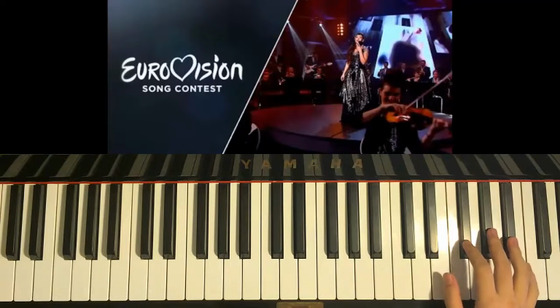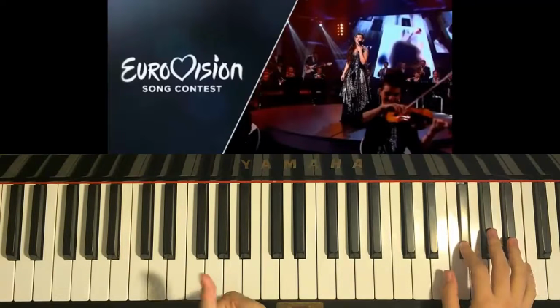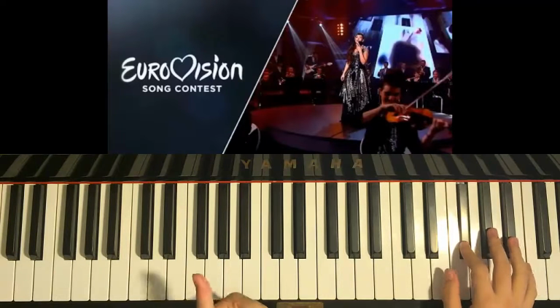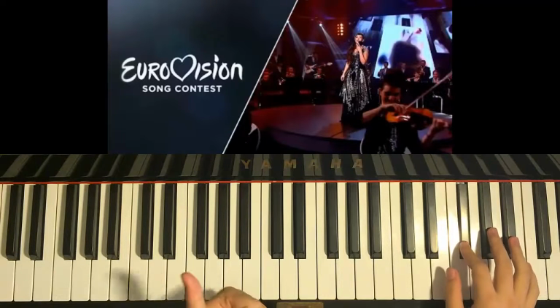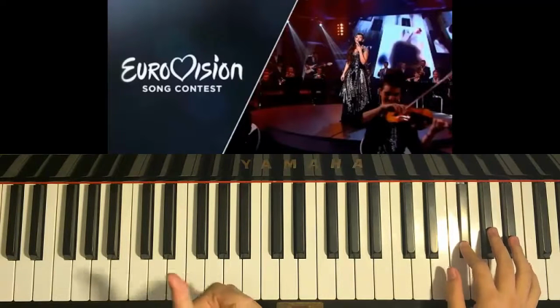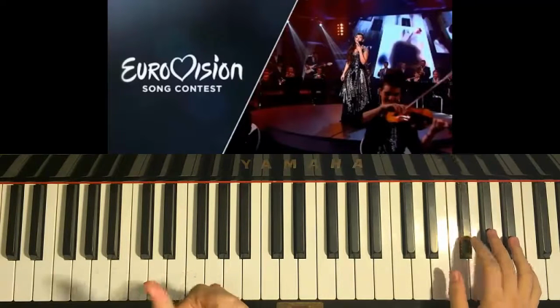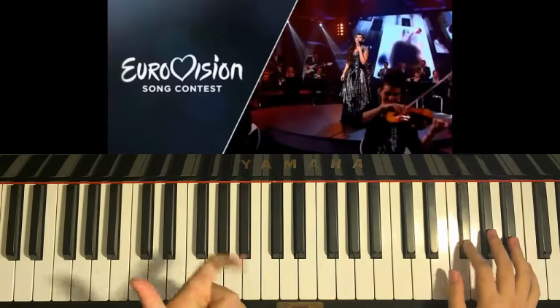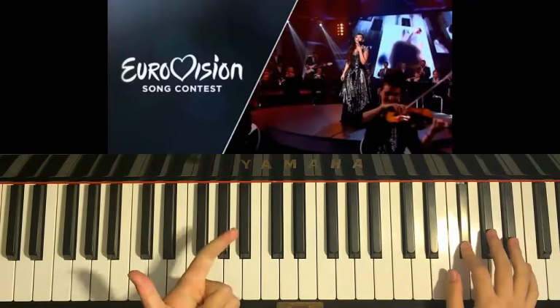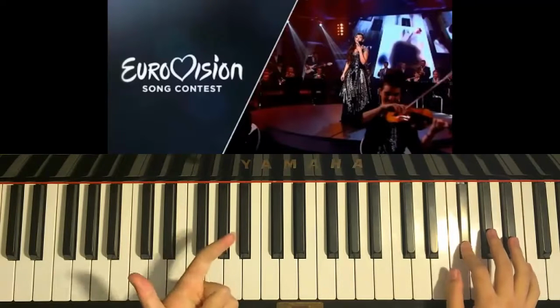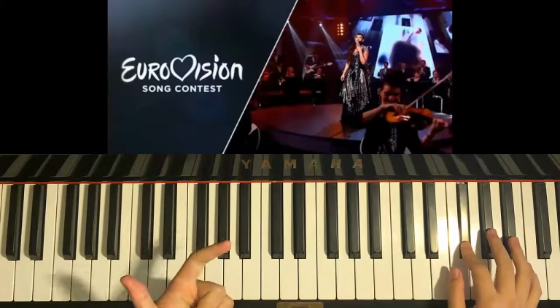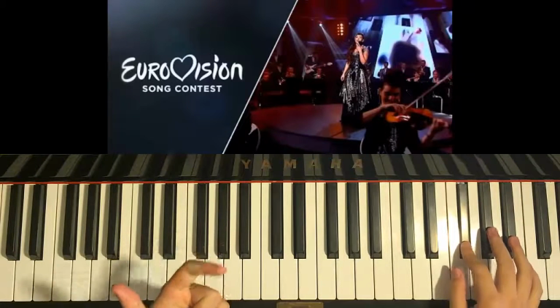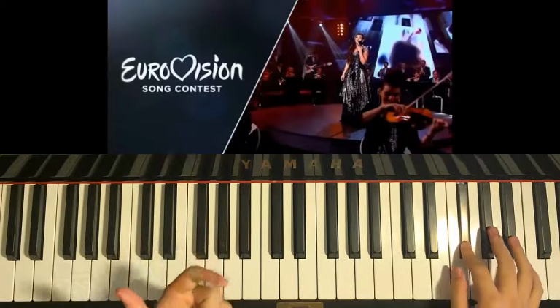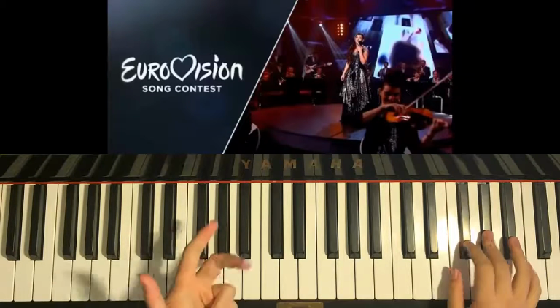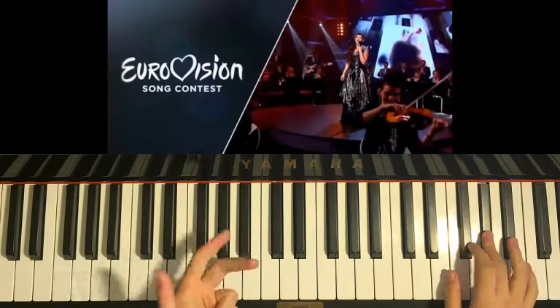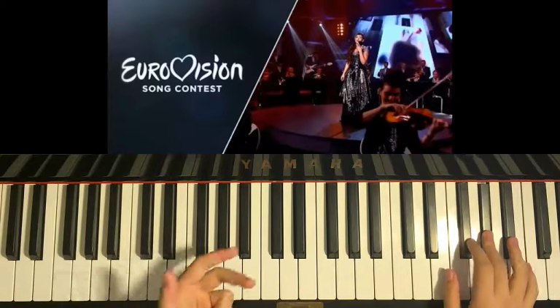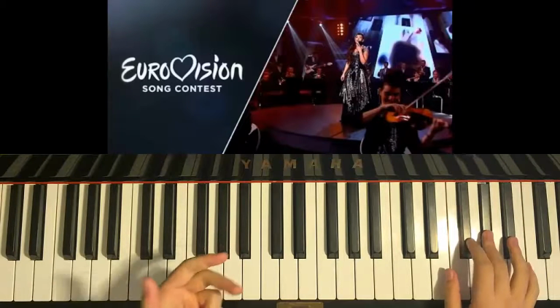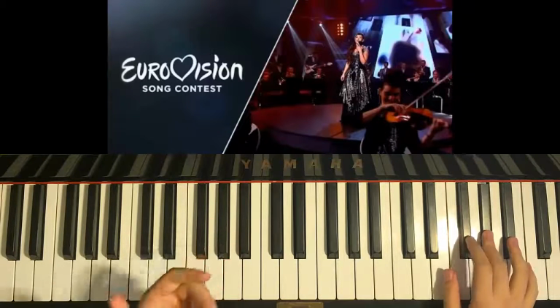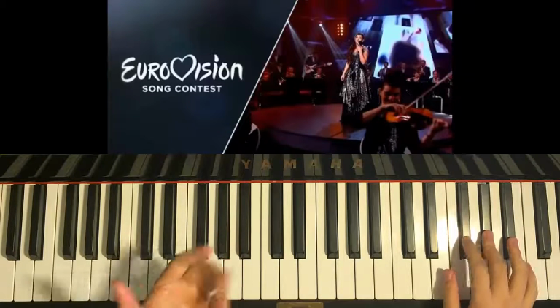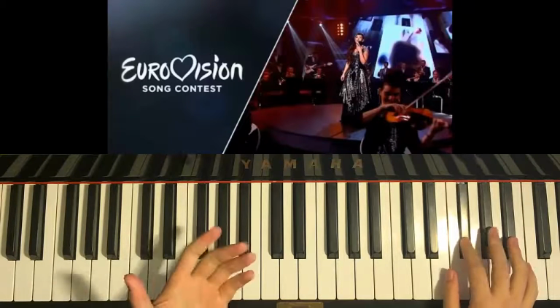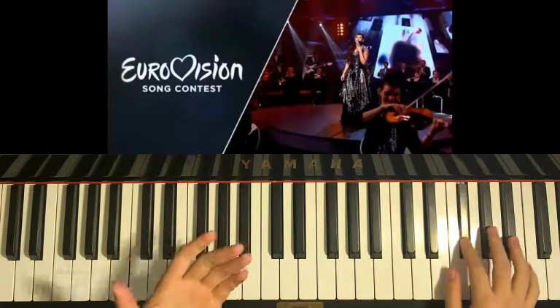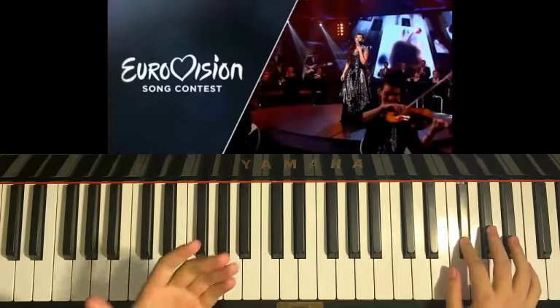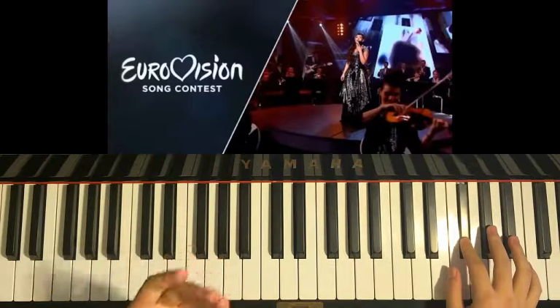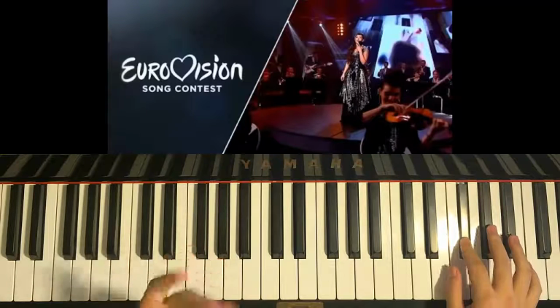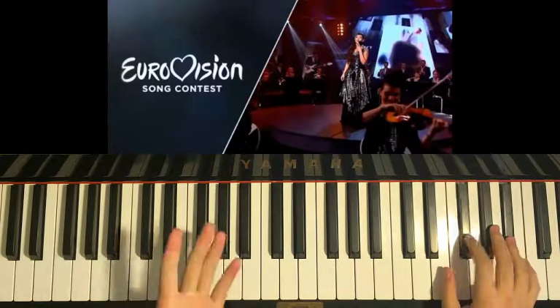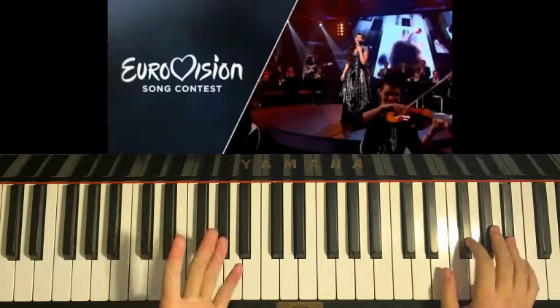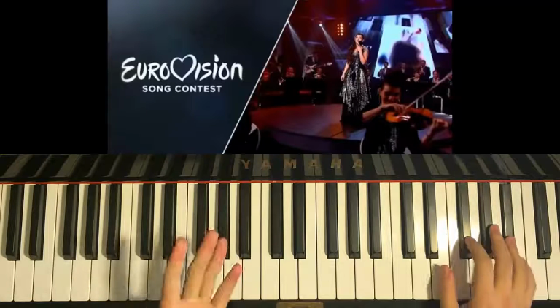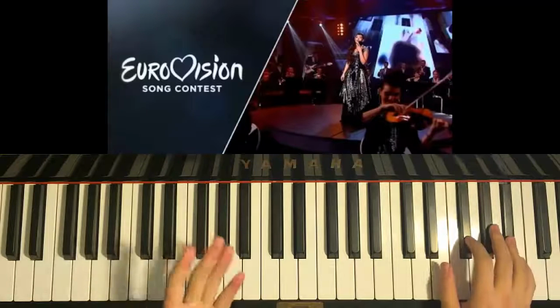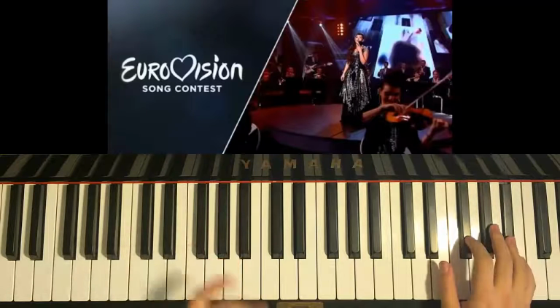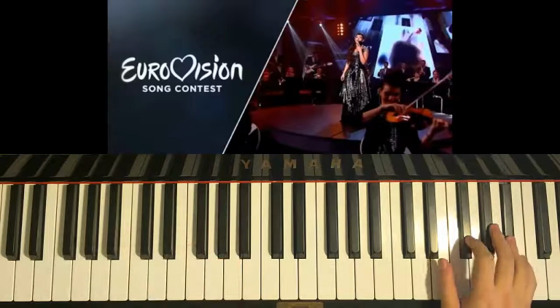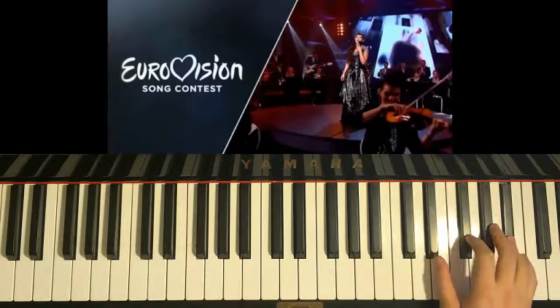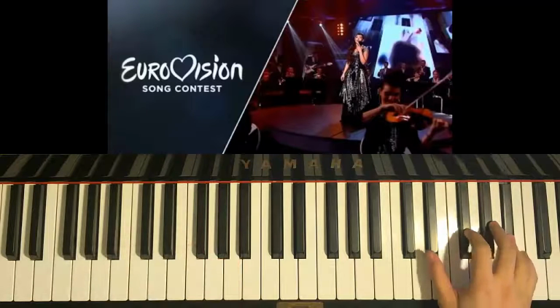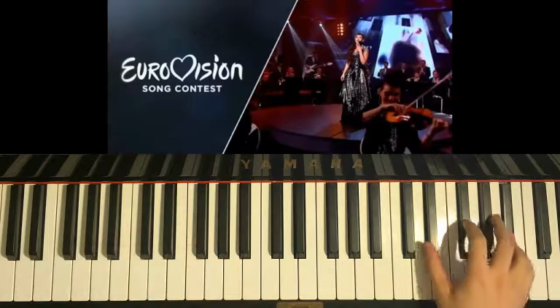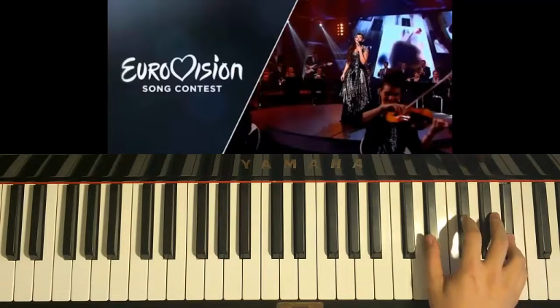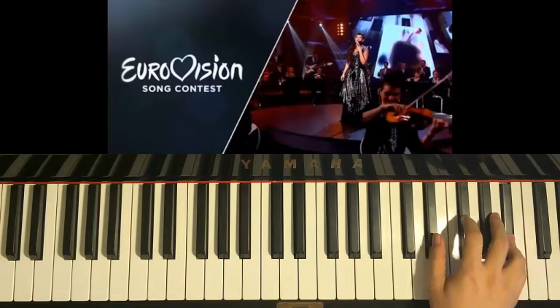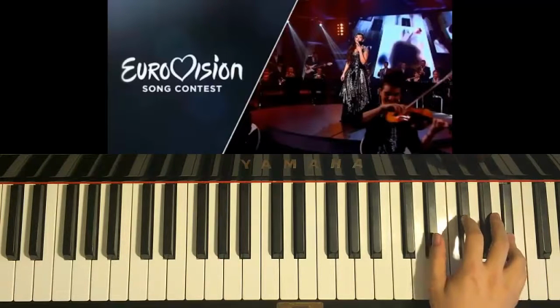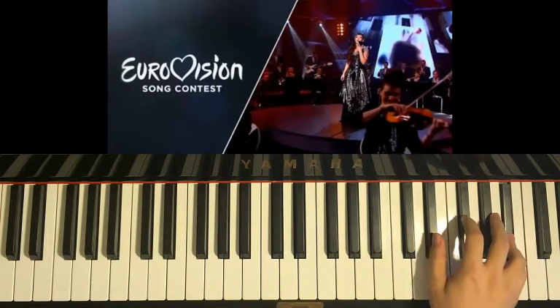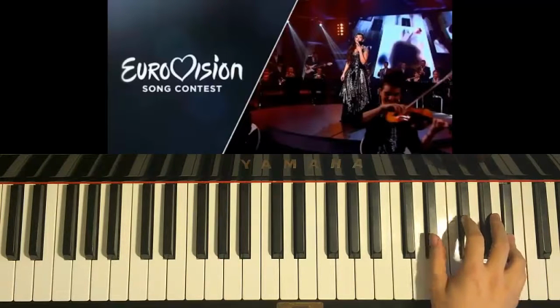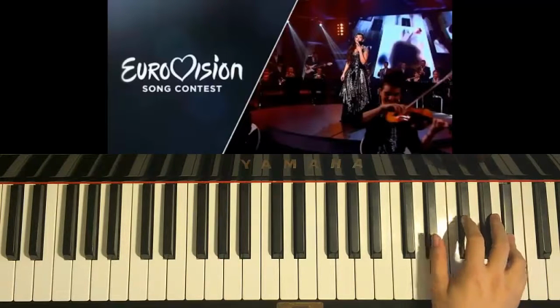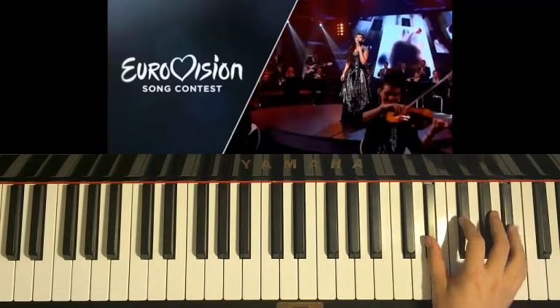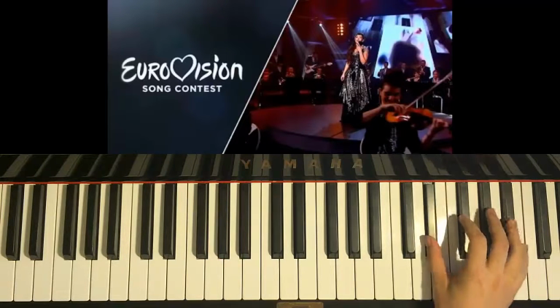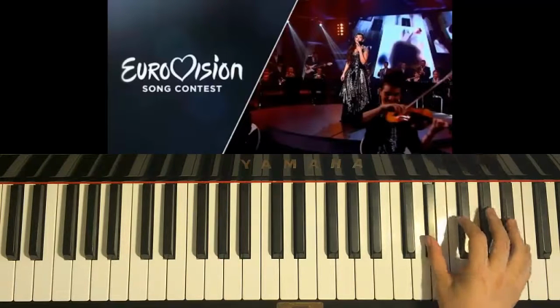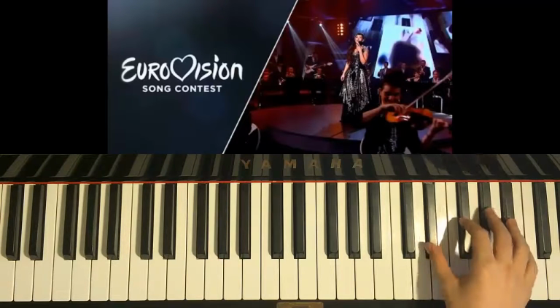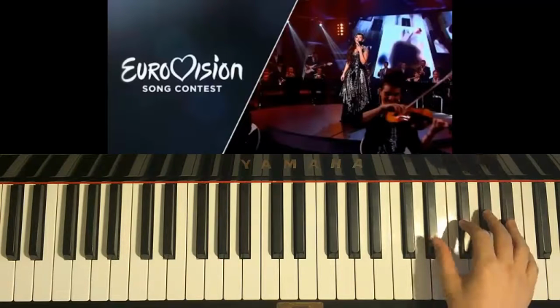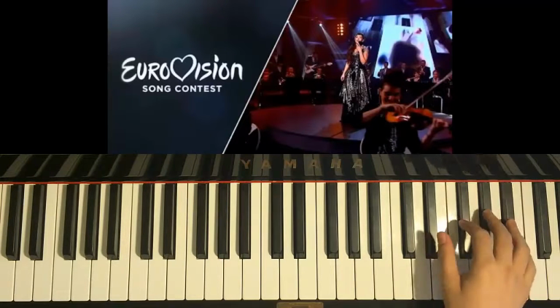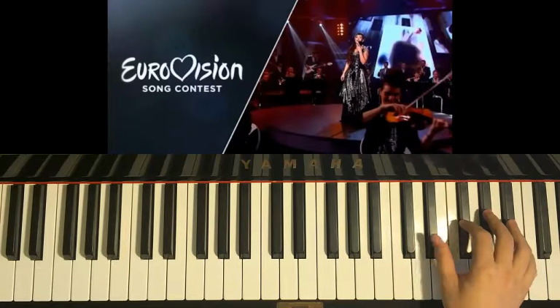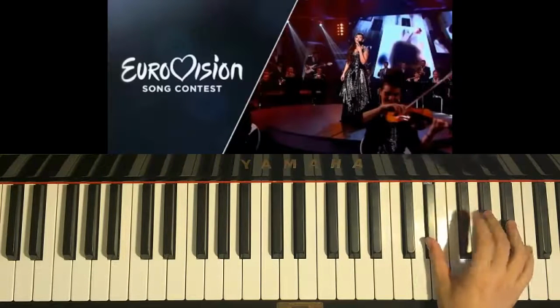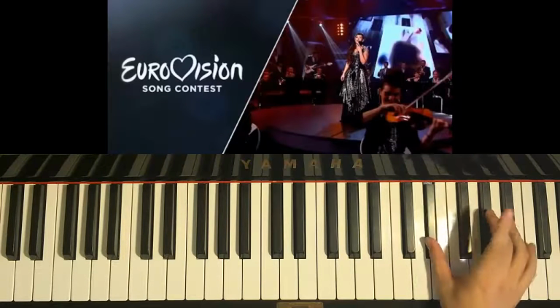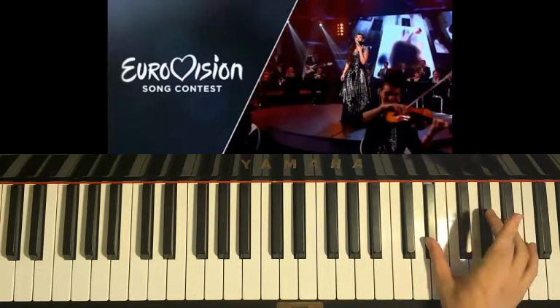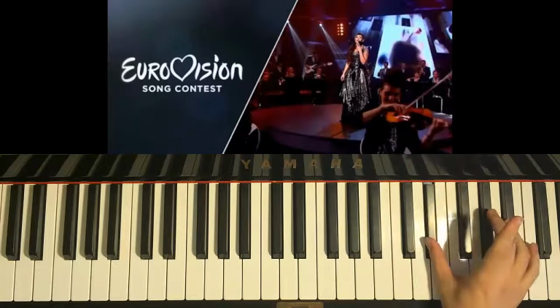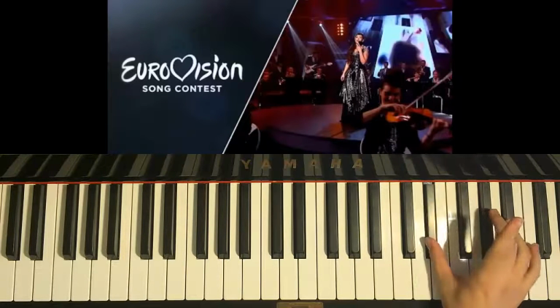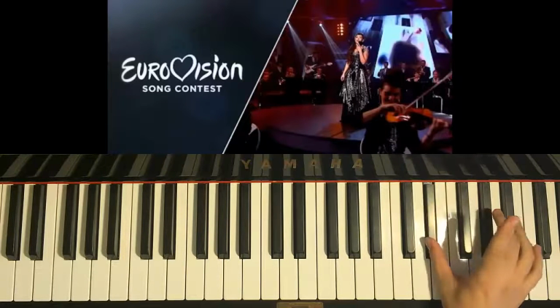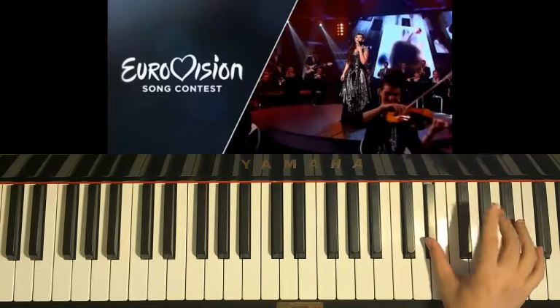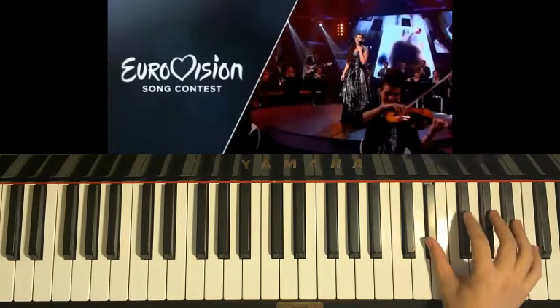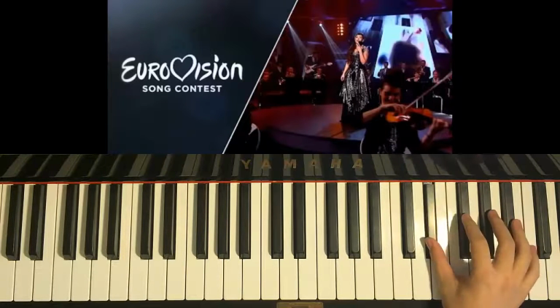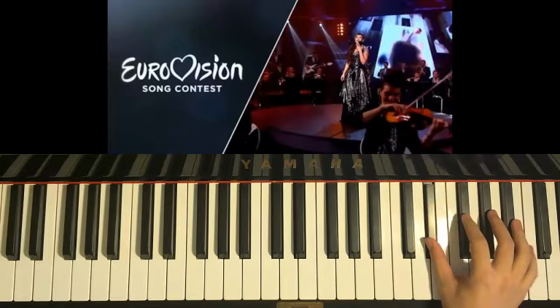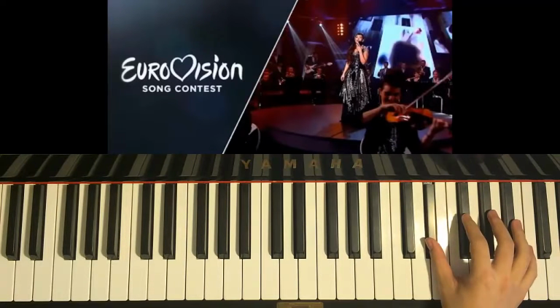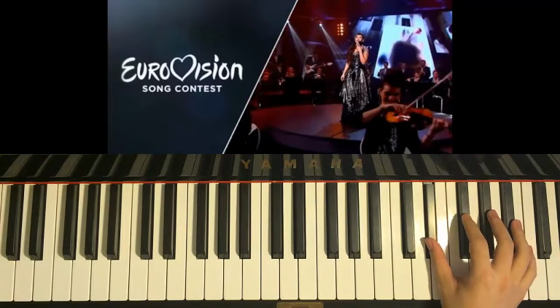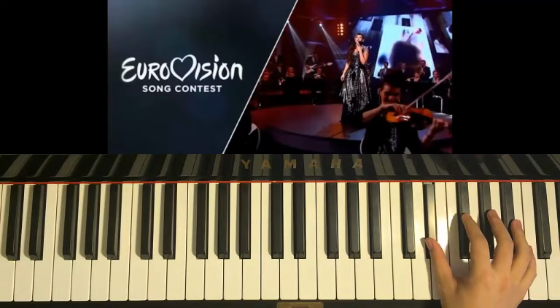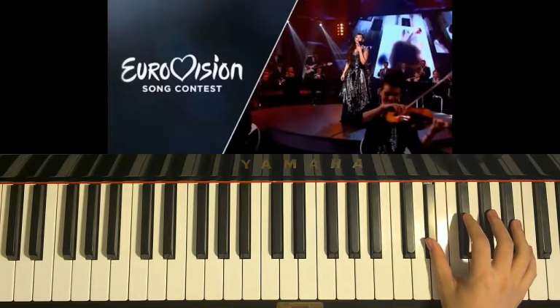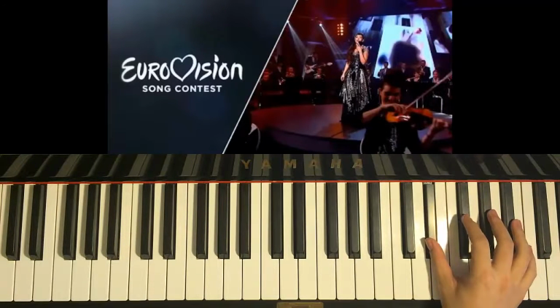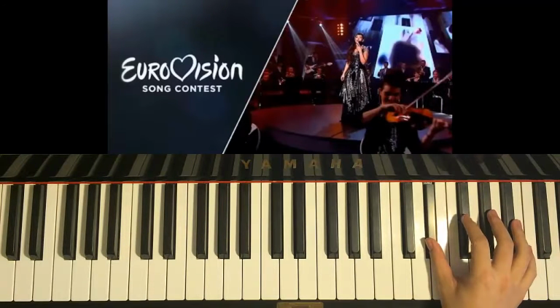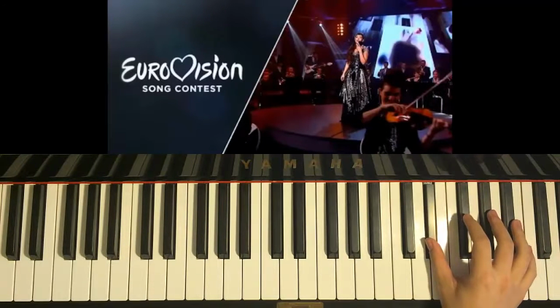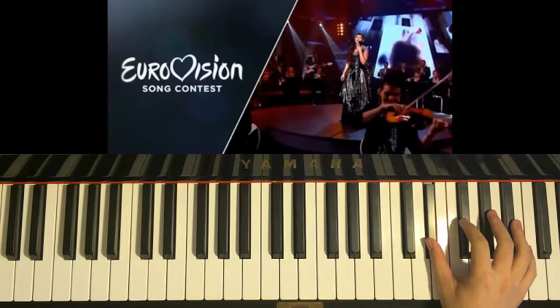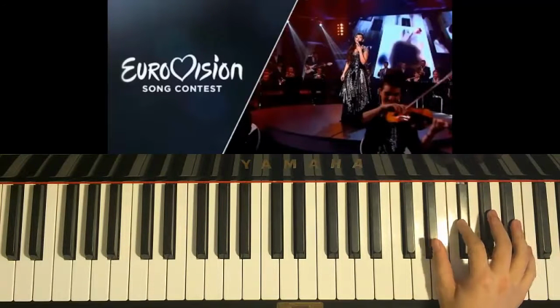F-sharp, F-sharp, G, F-sharp, A-sharp, and then we go down to D-sharp, D-sharp, and up to F-sharp.